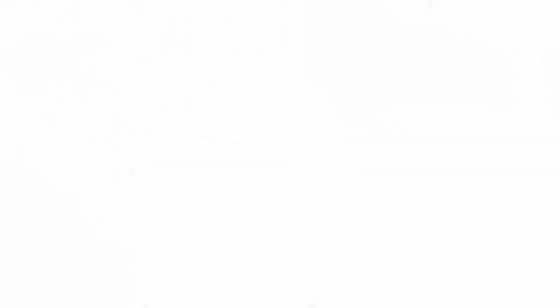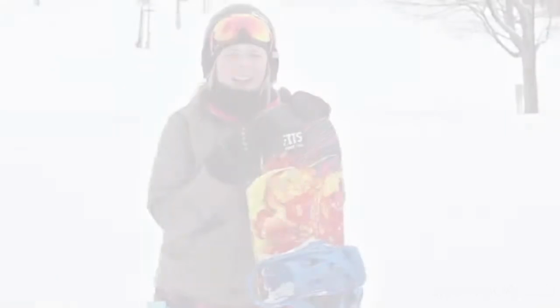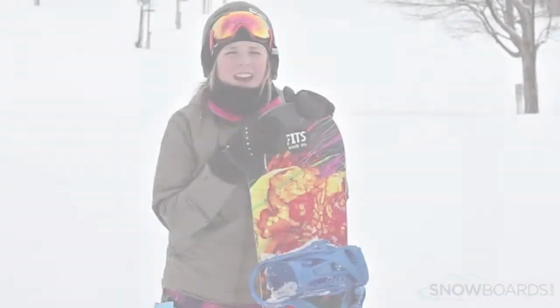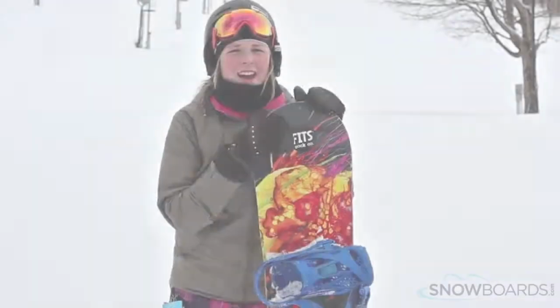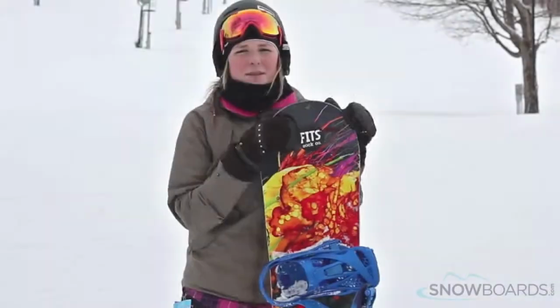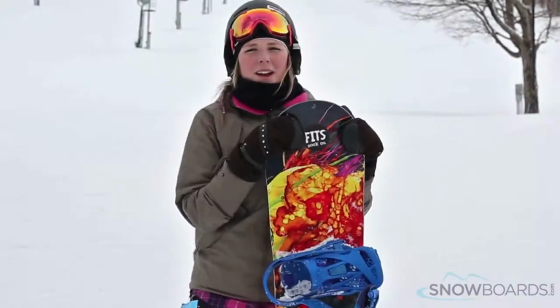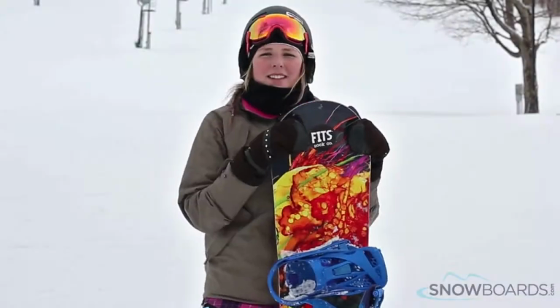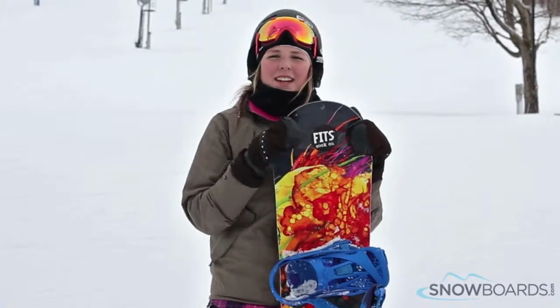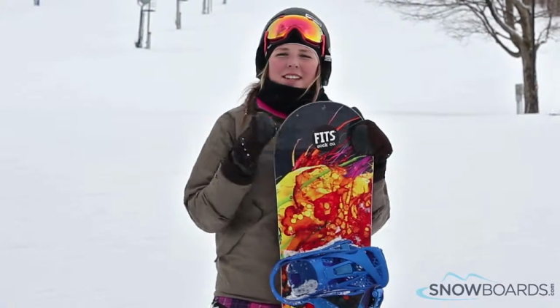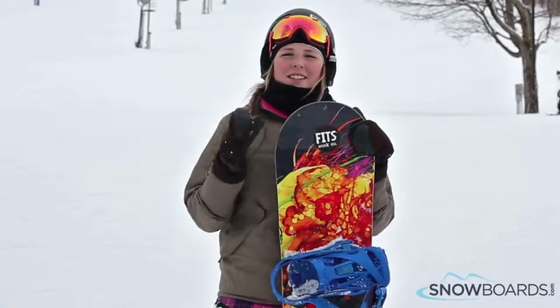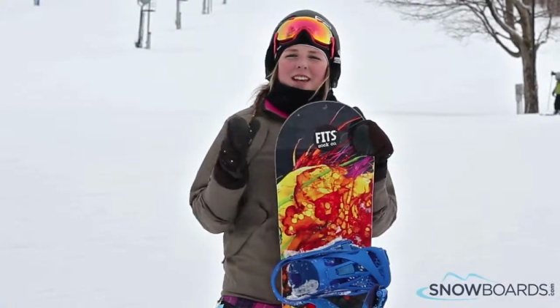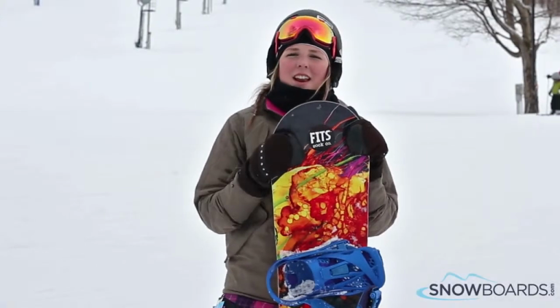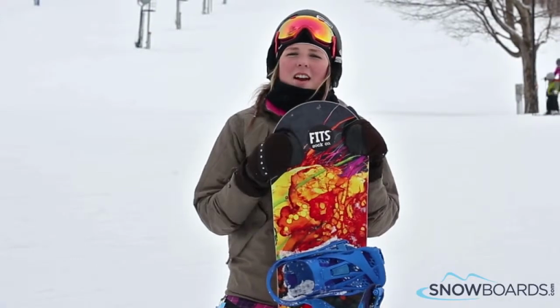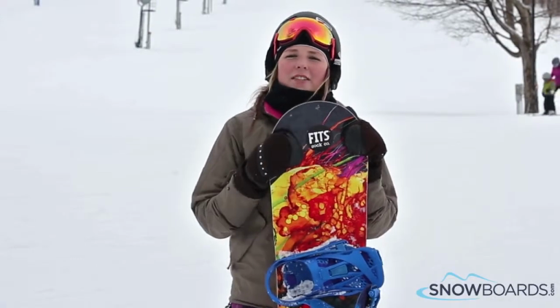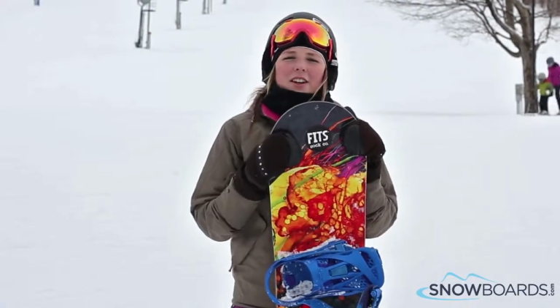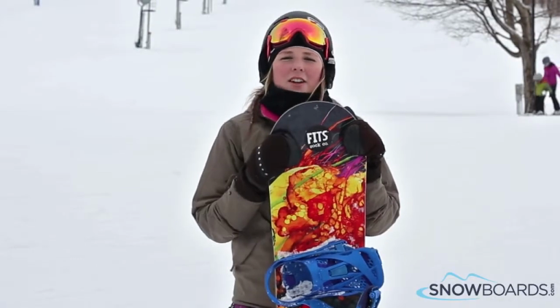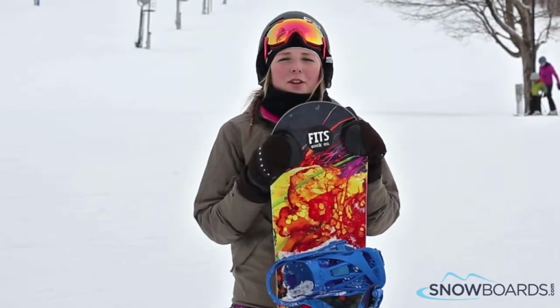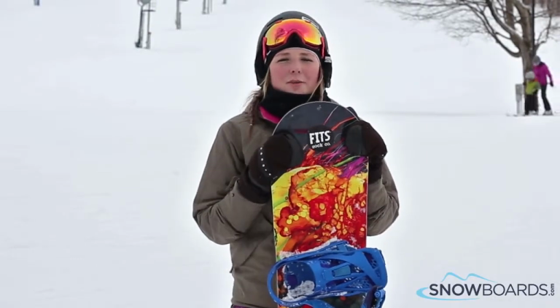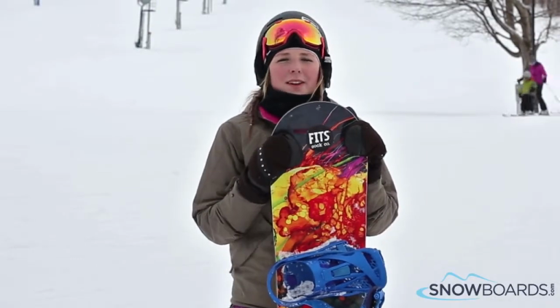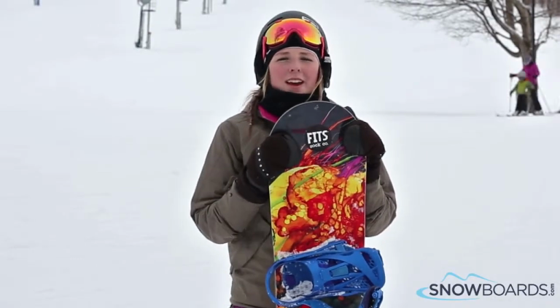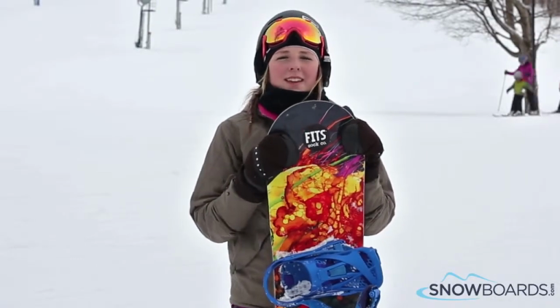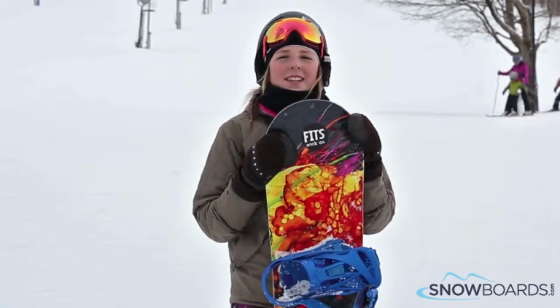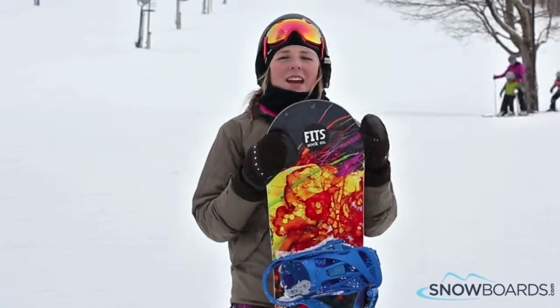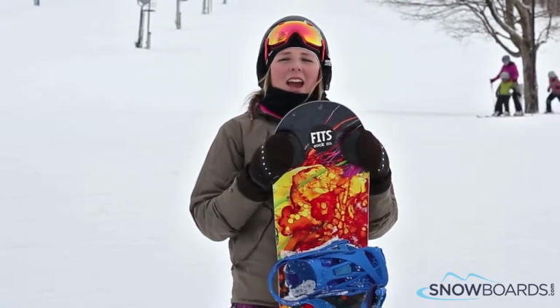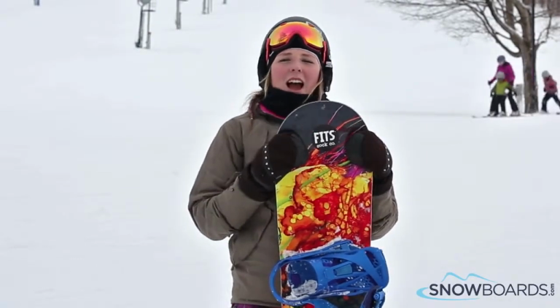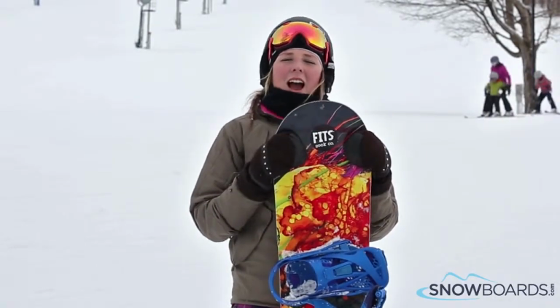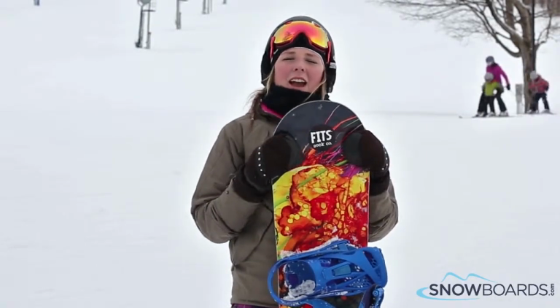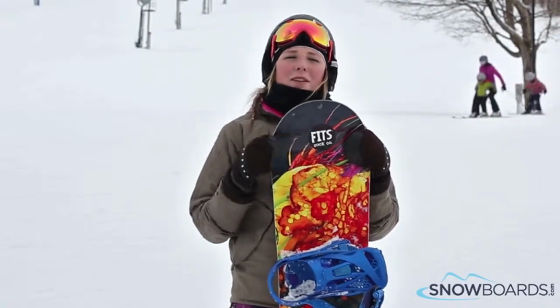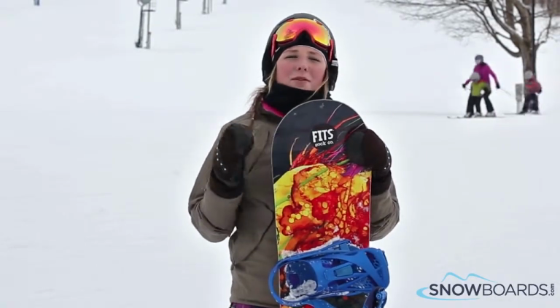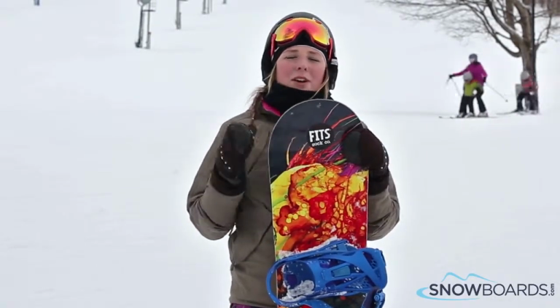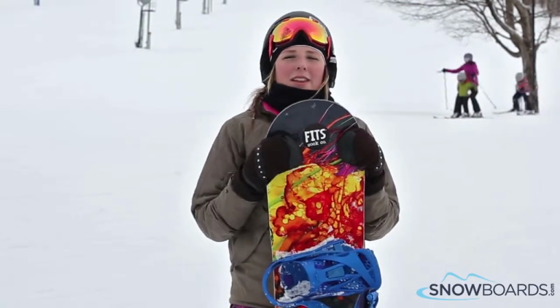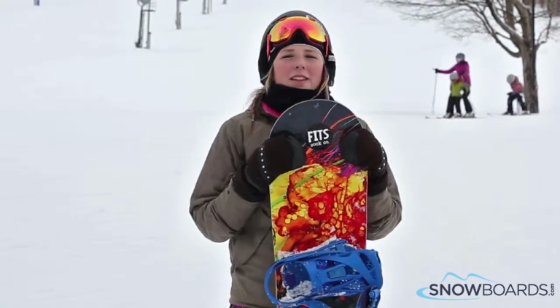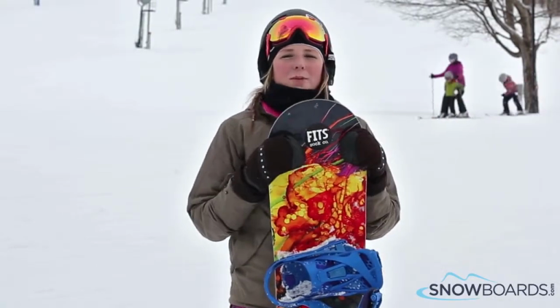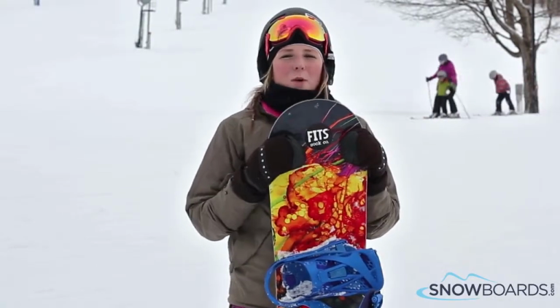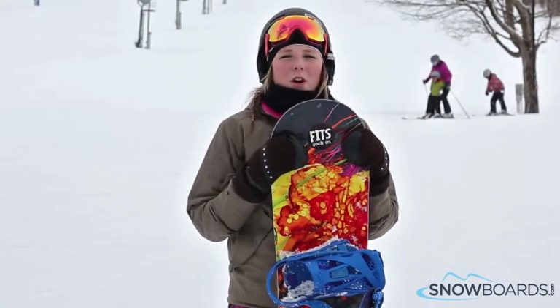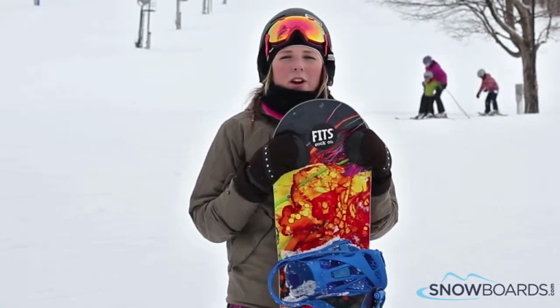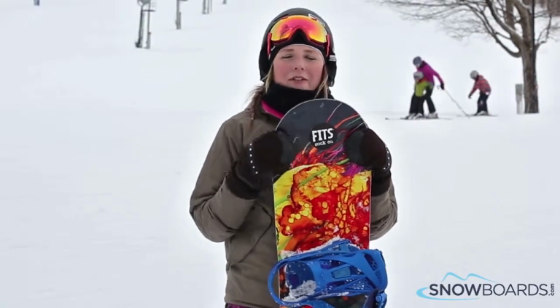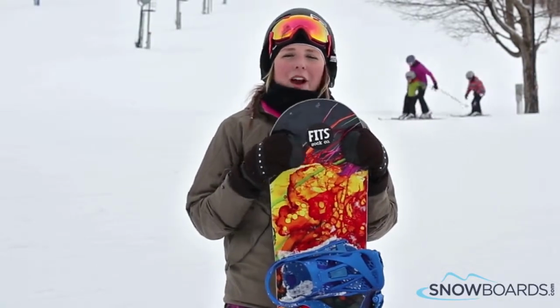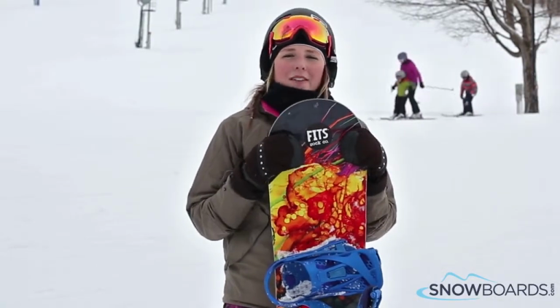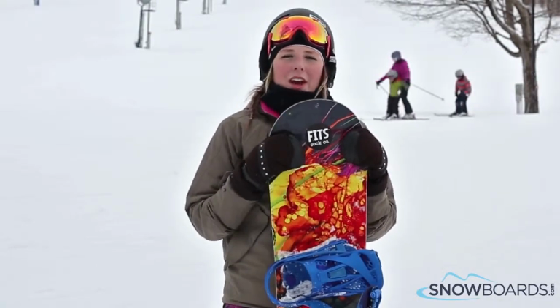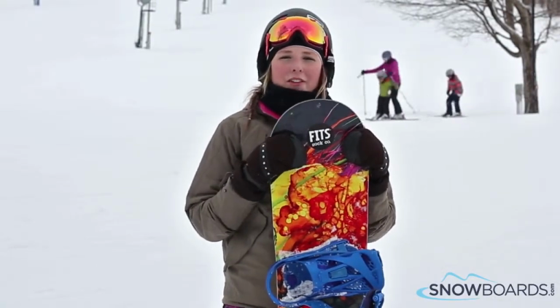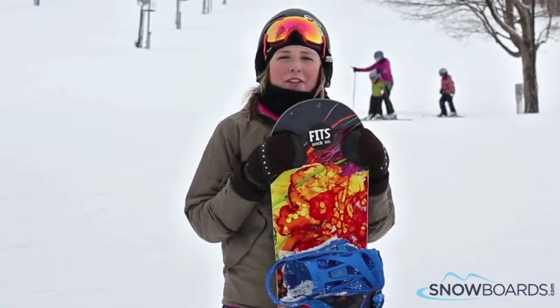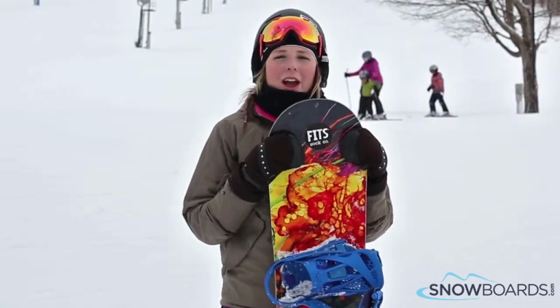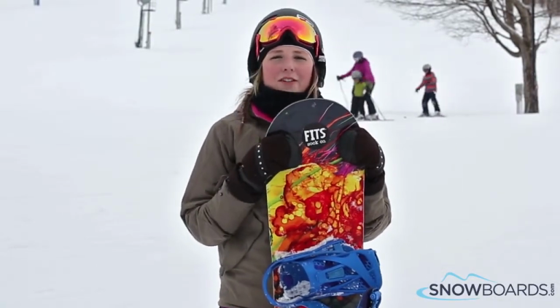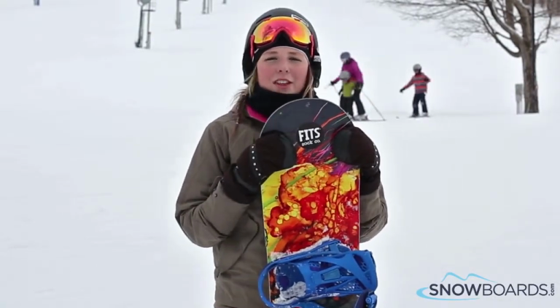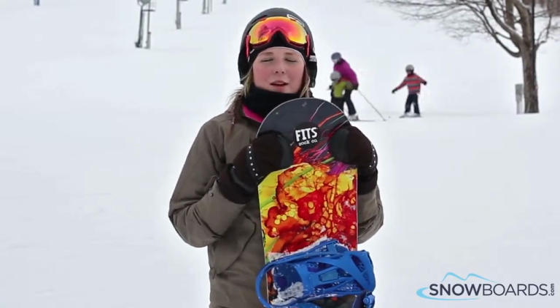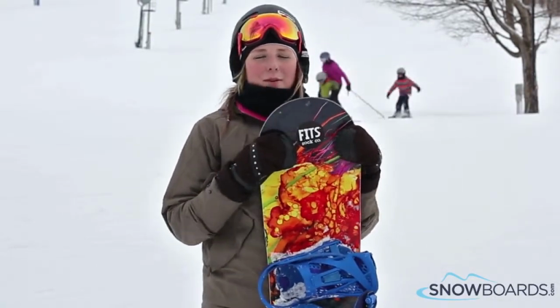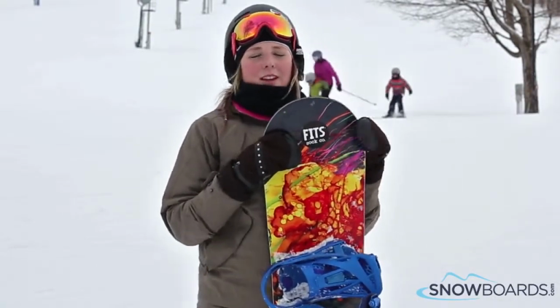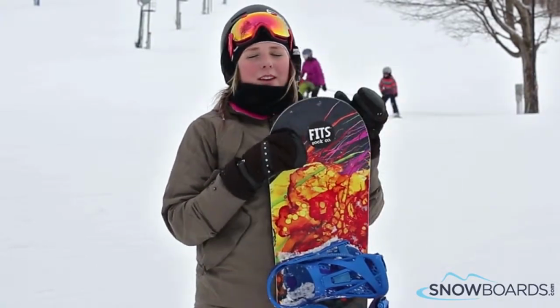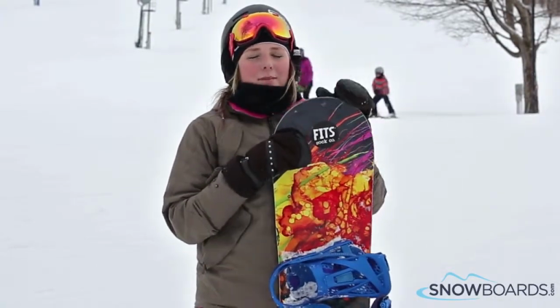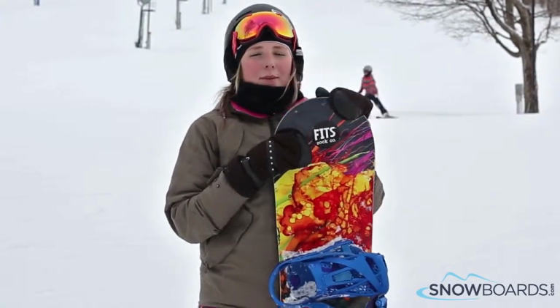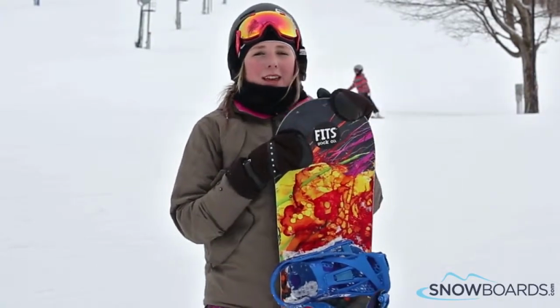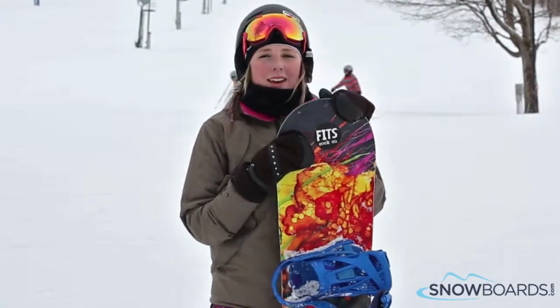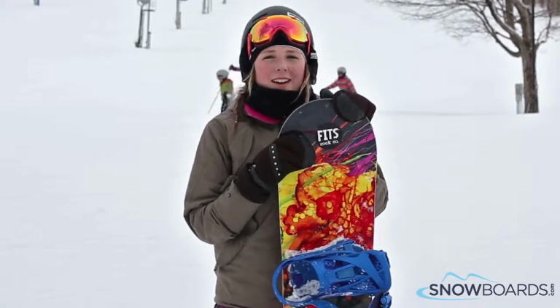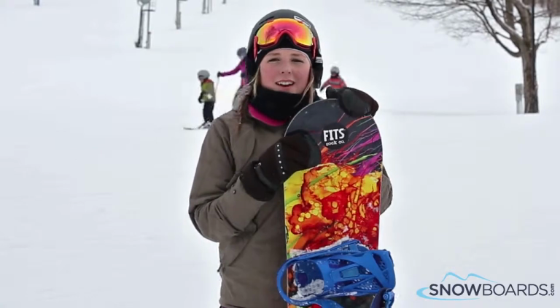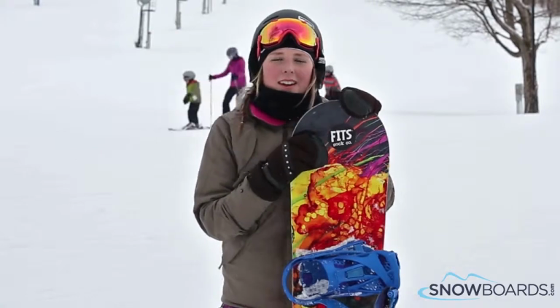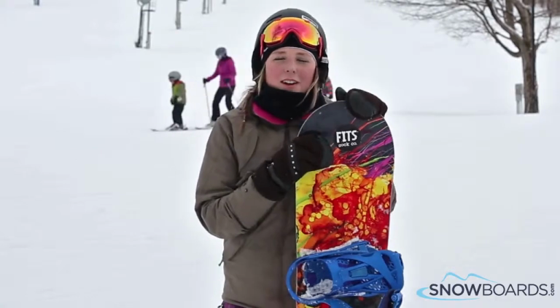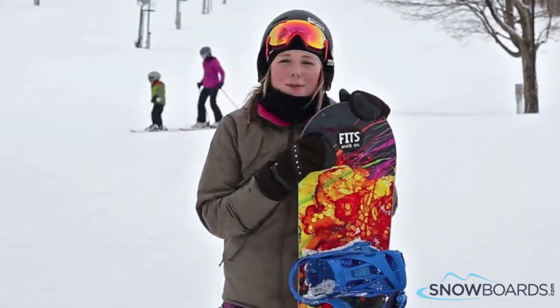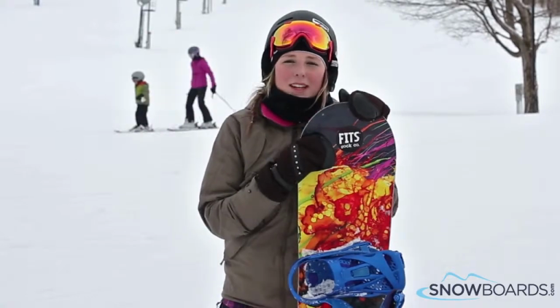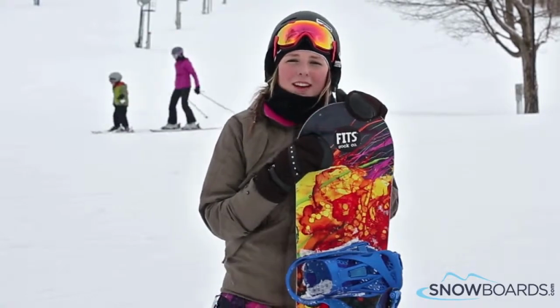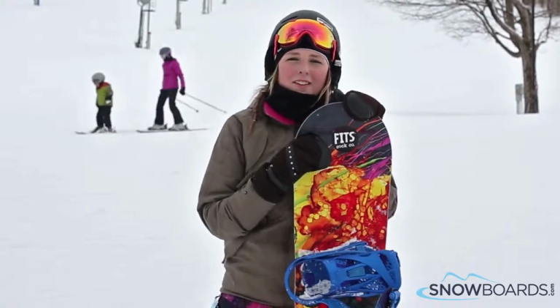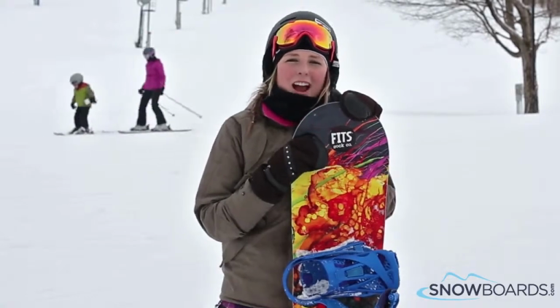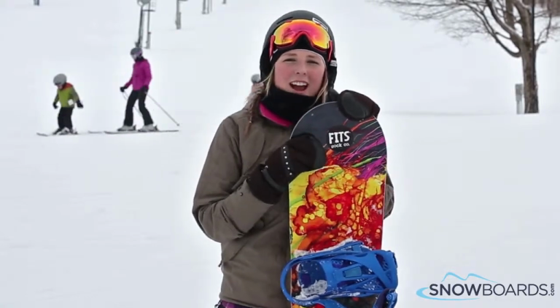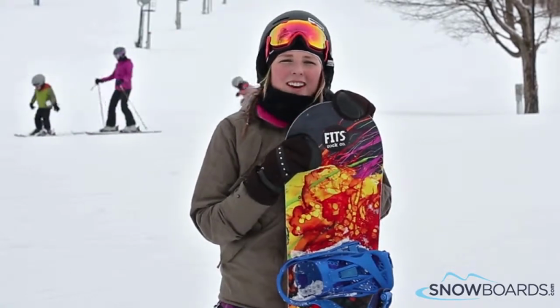Hey, I'm Kelsey. I just got off the GNU Be Nice. I would rate this board a 5 out of 5 for that beginner to intermediate rider.